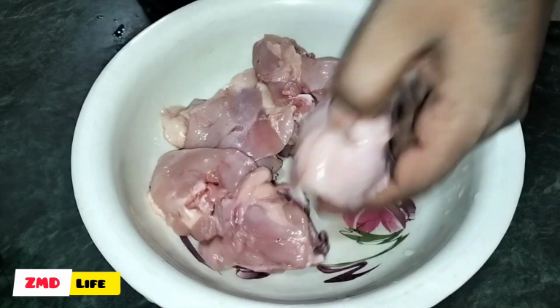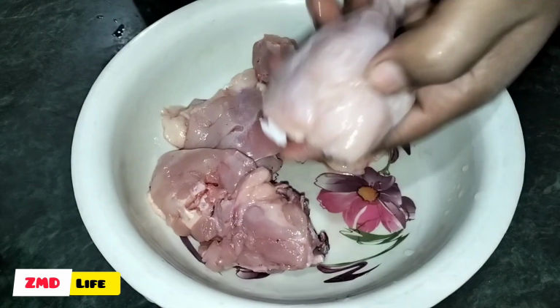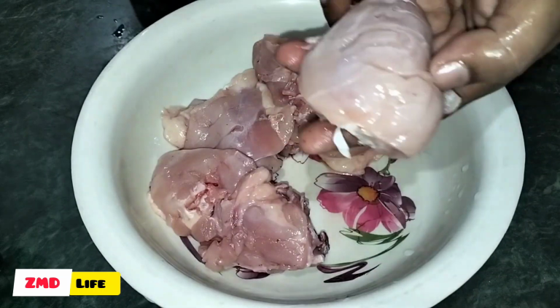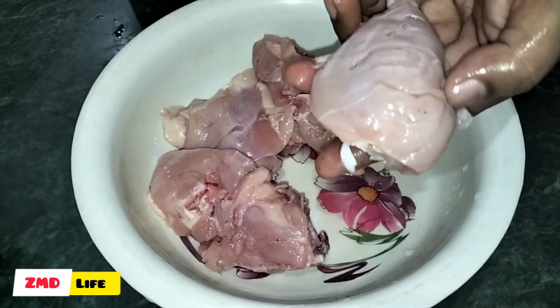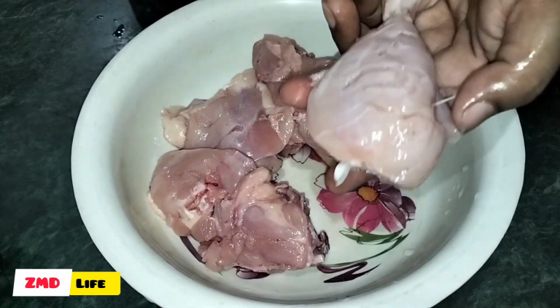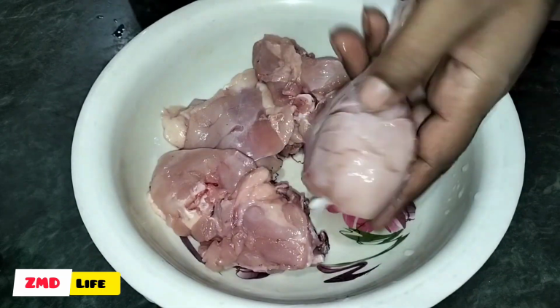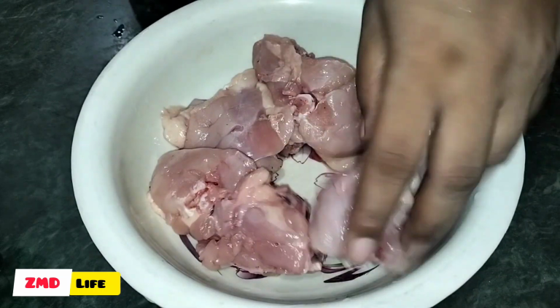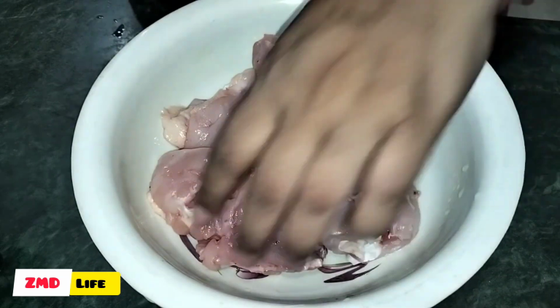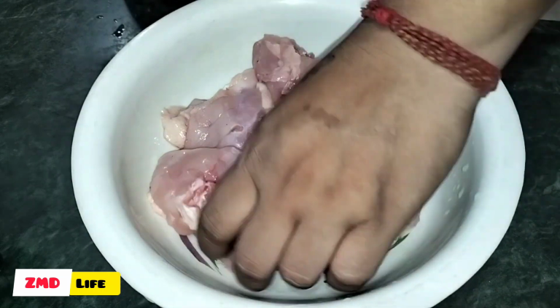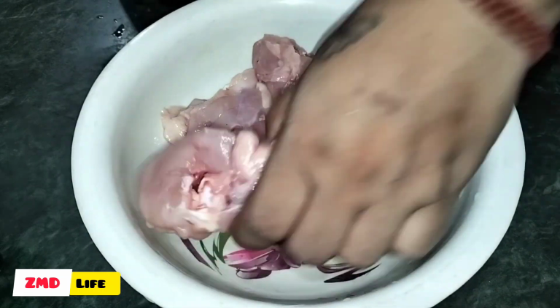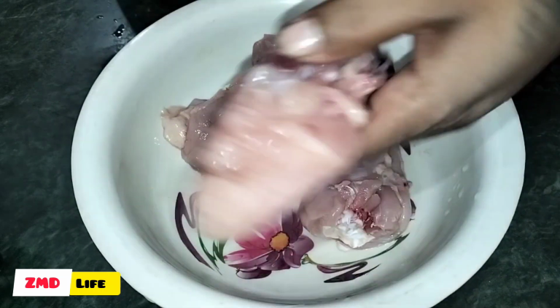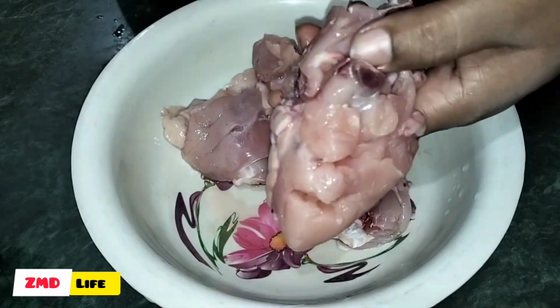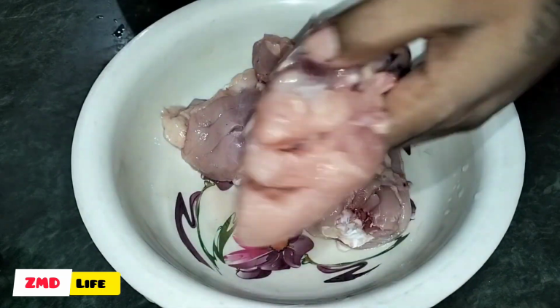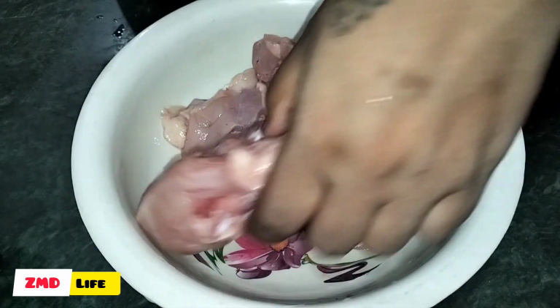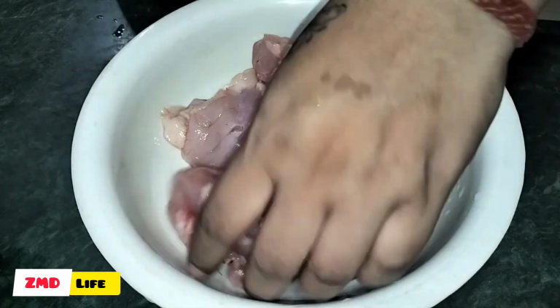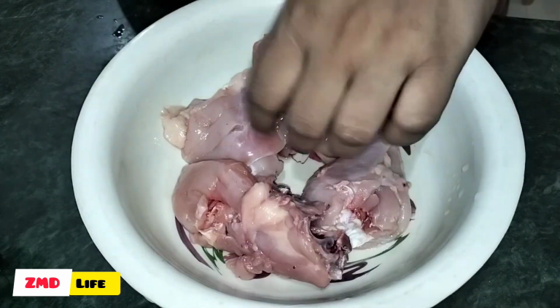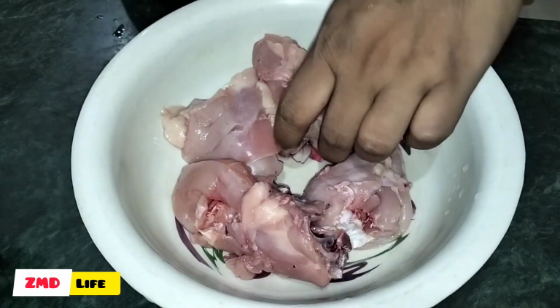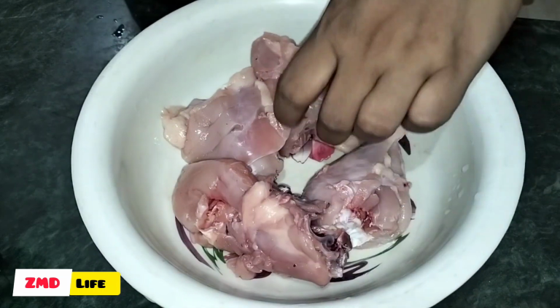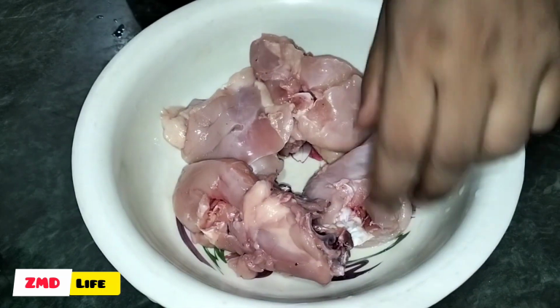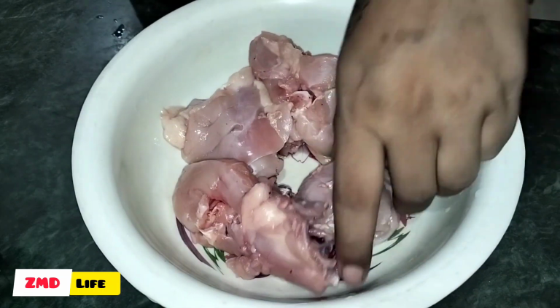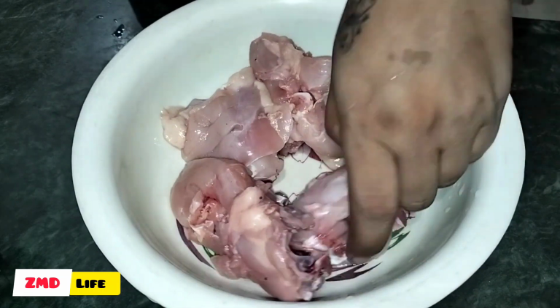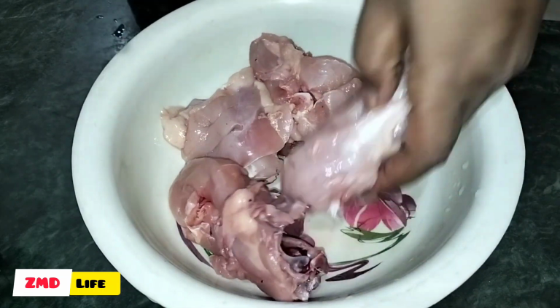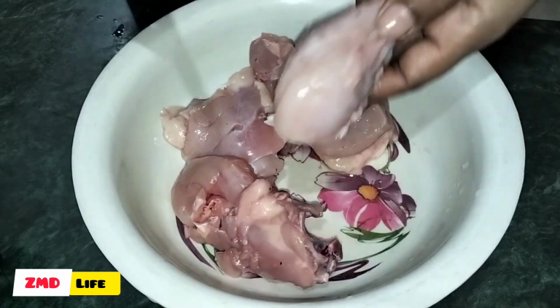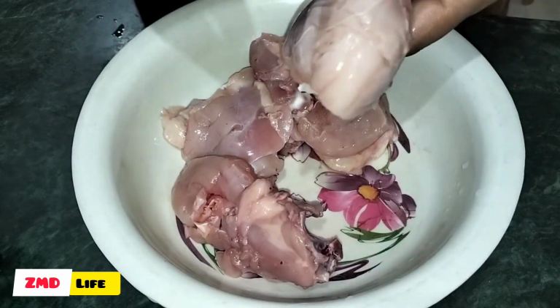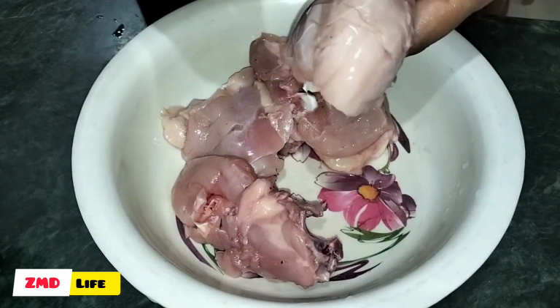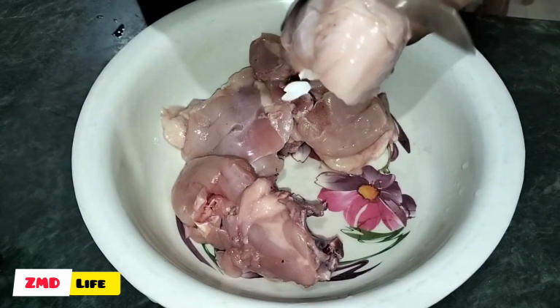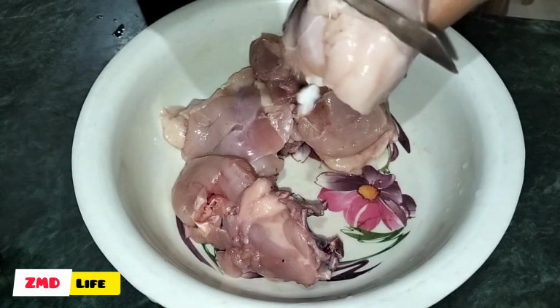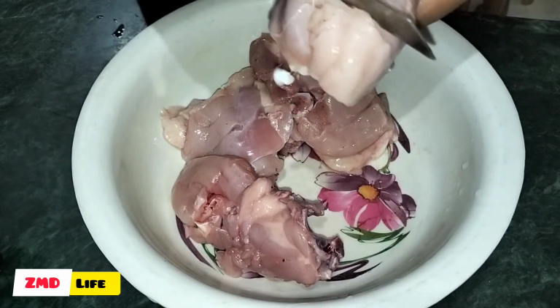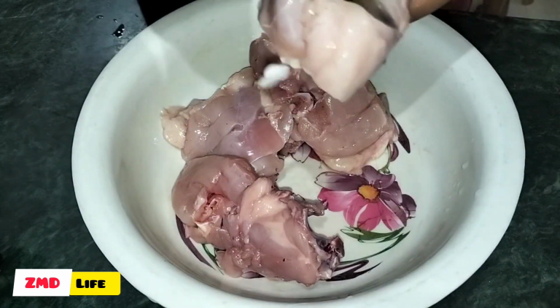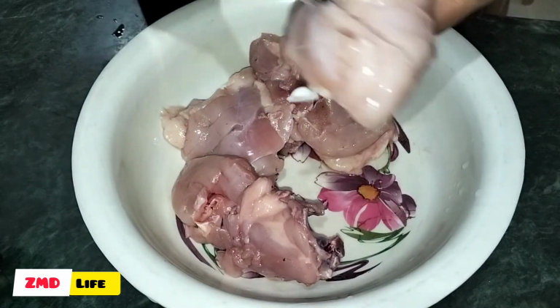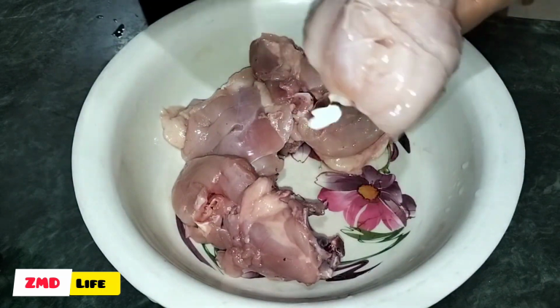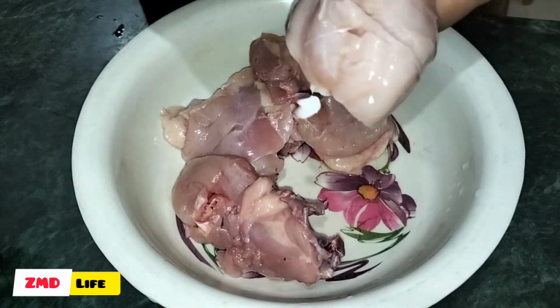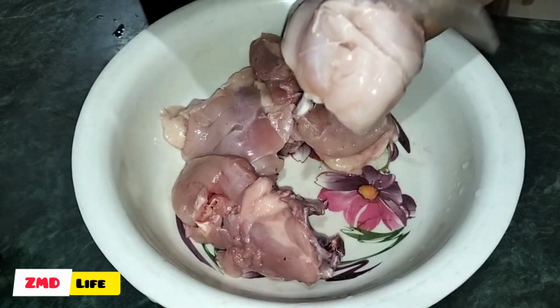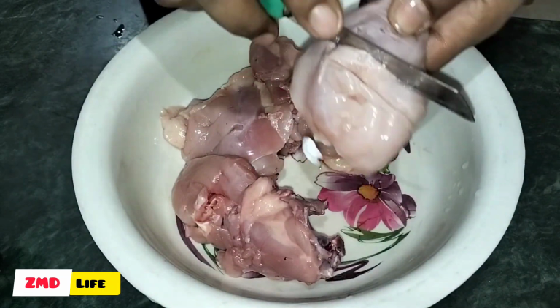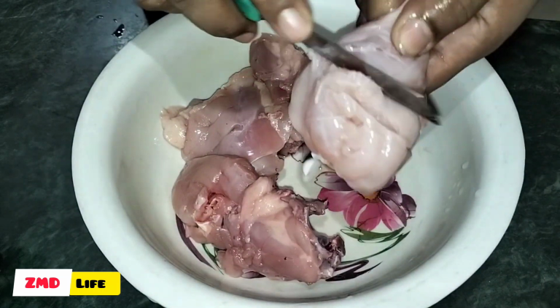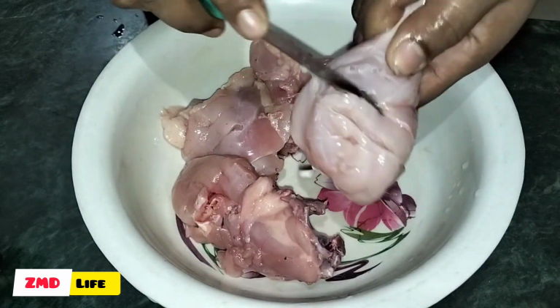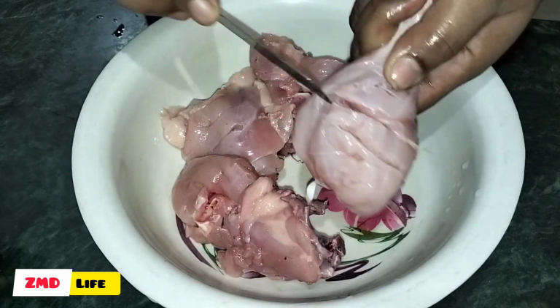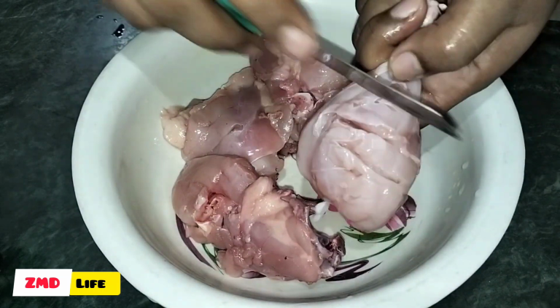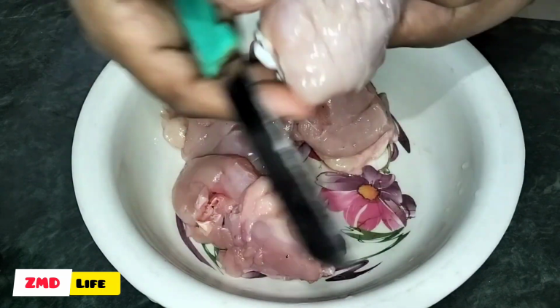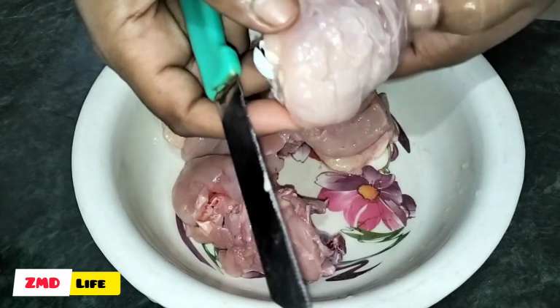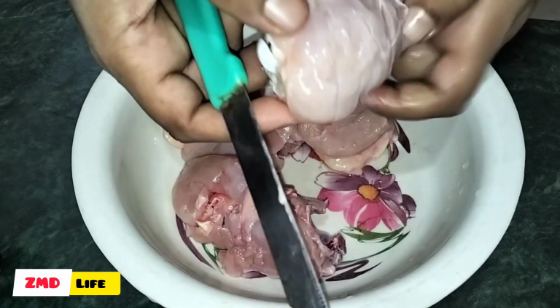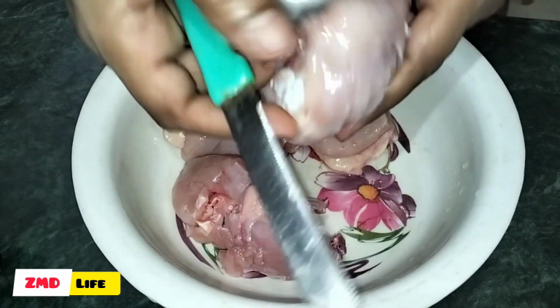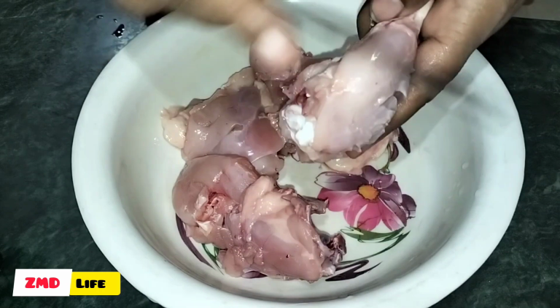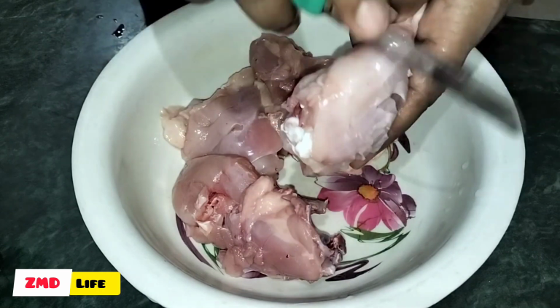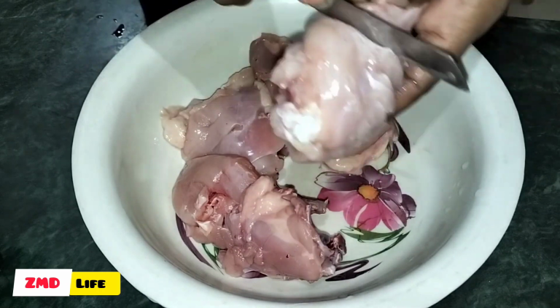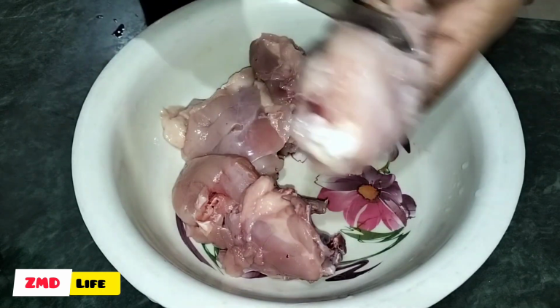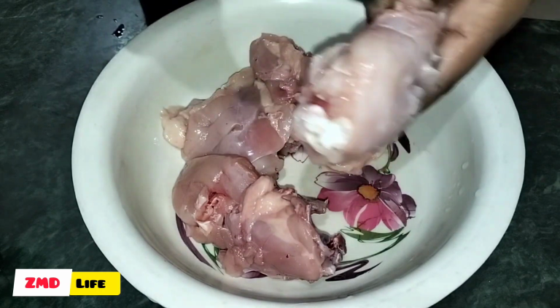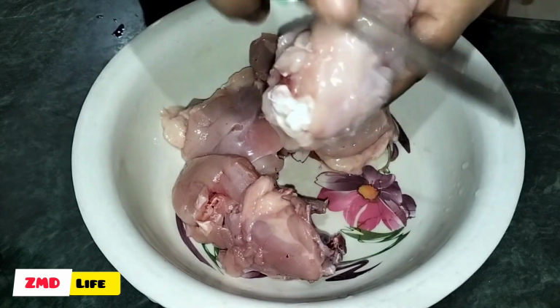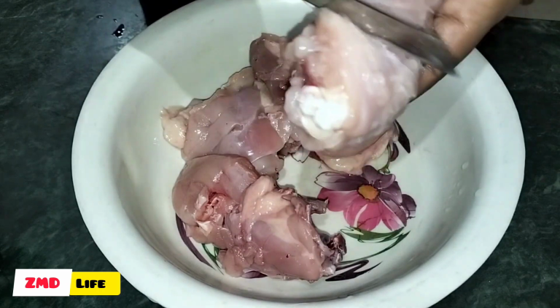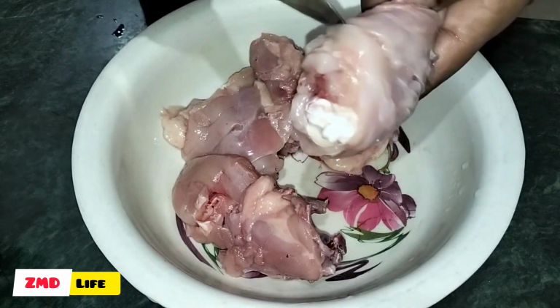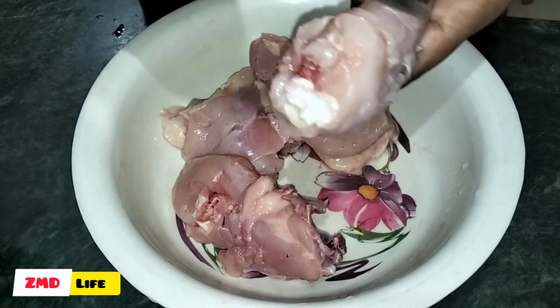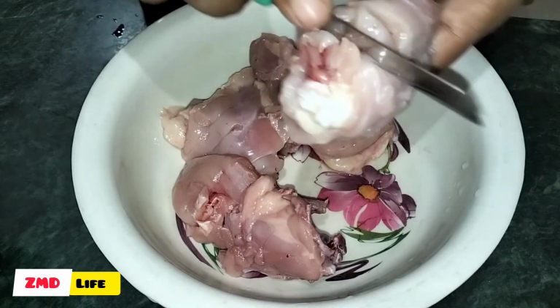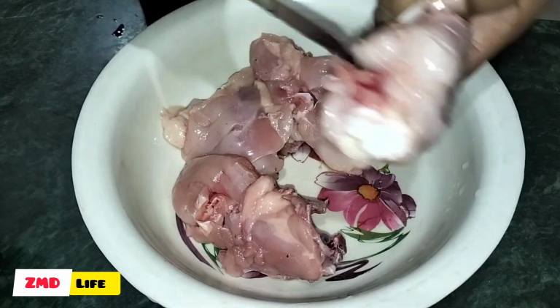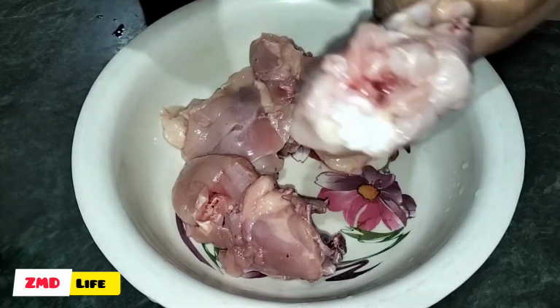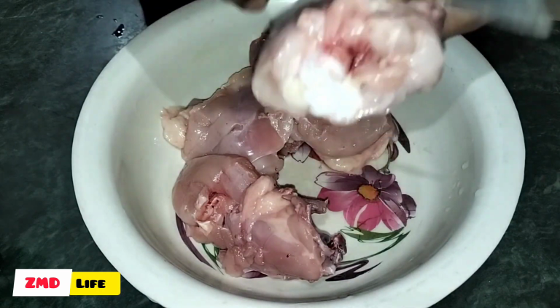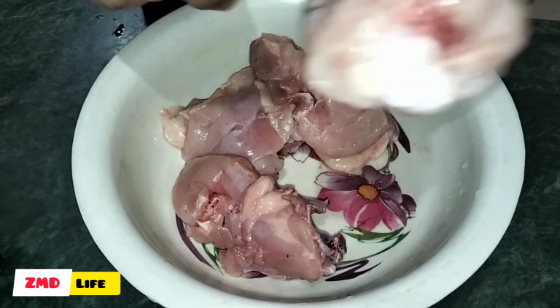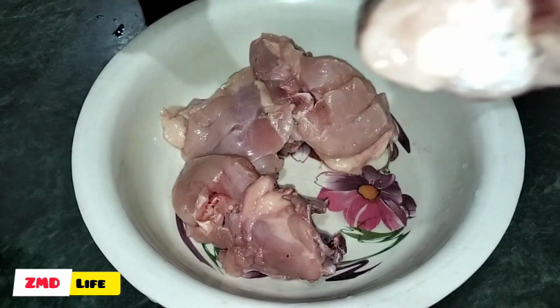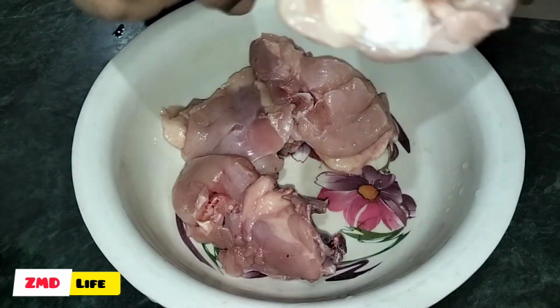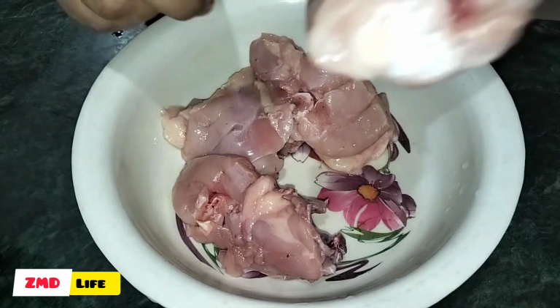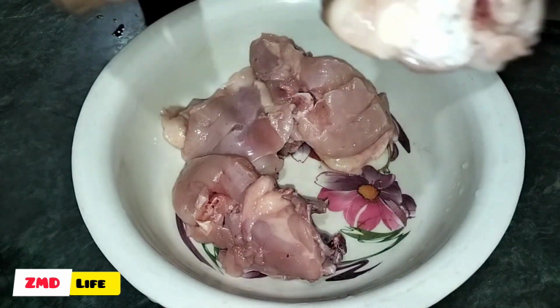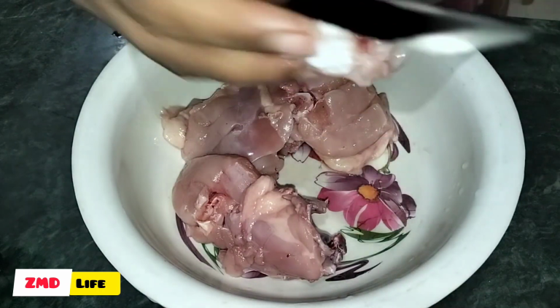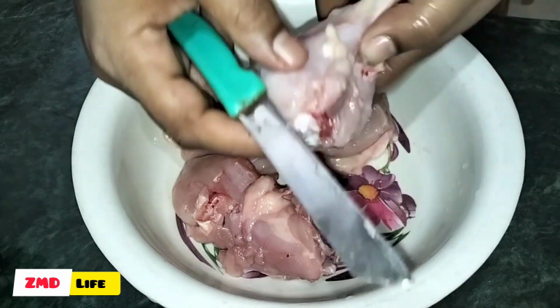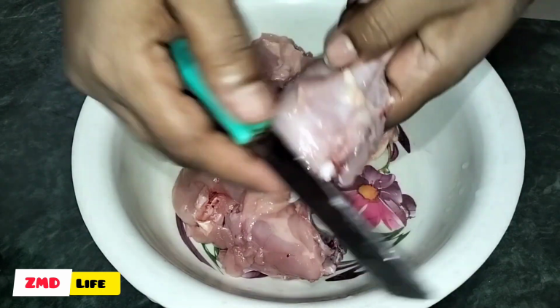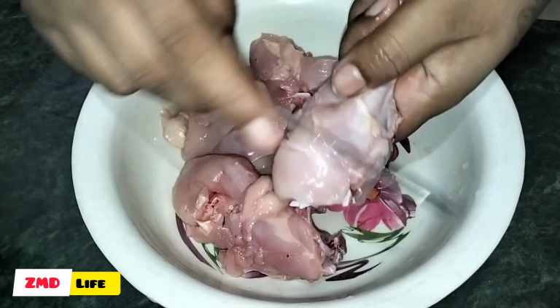Now, I am going to cut the chicken in the middle. I am going to make the recipe for the chicken.